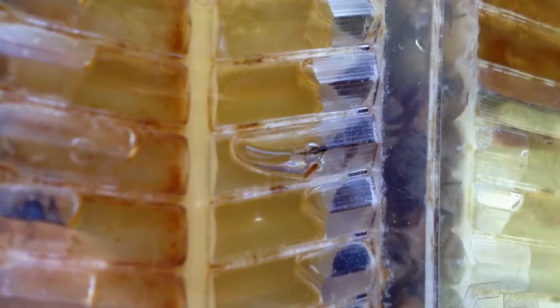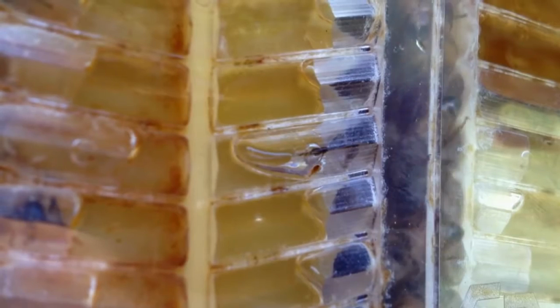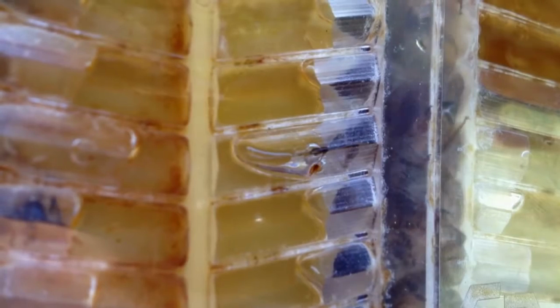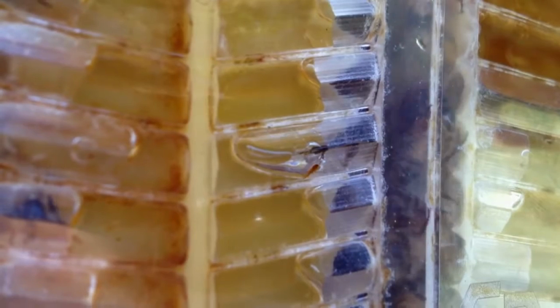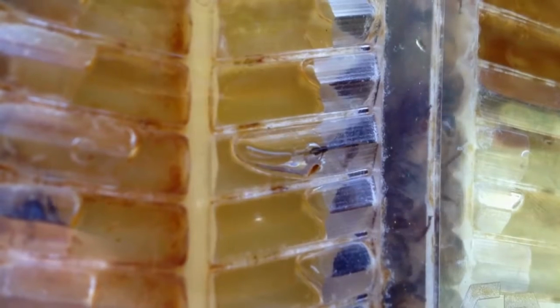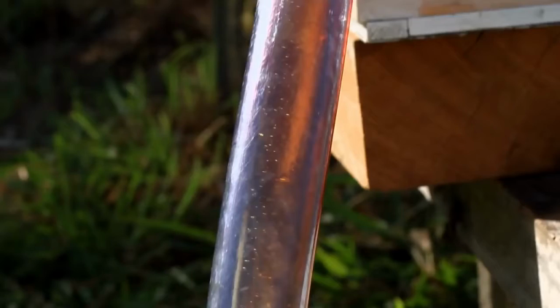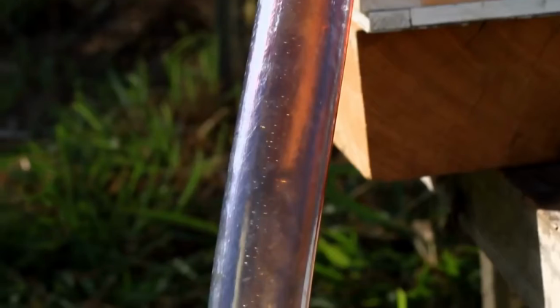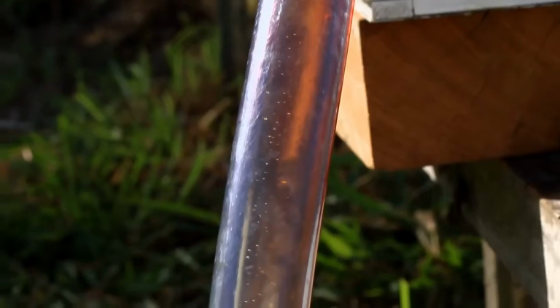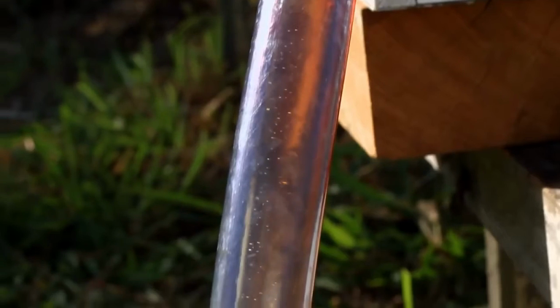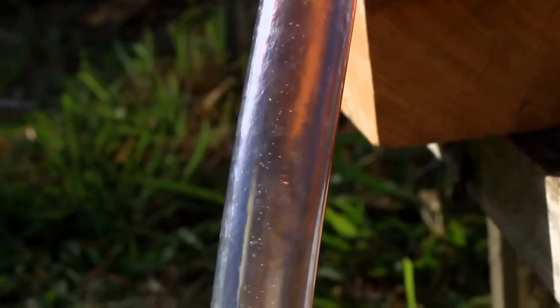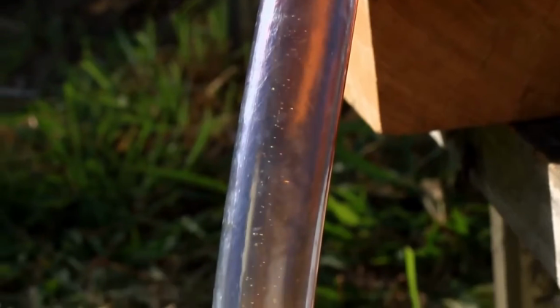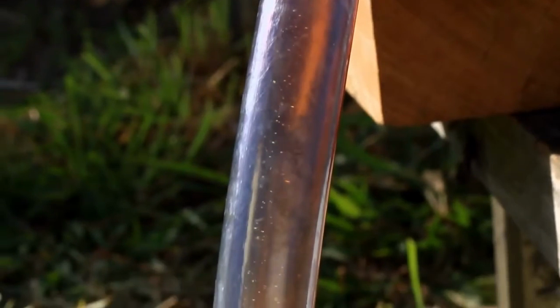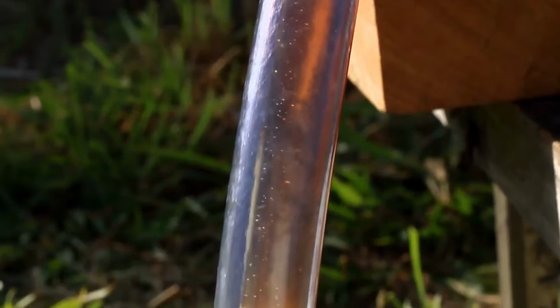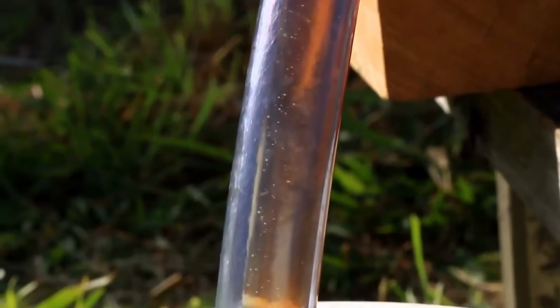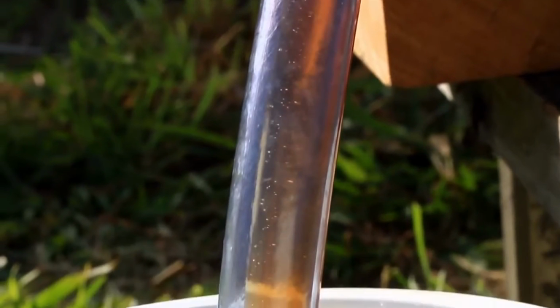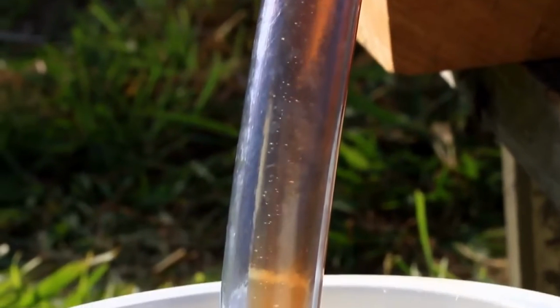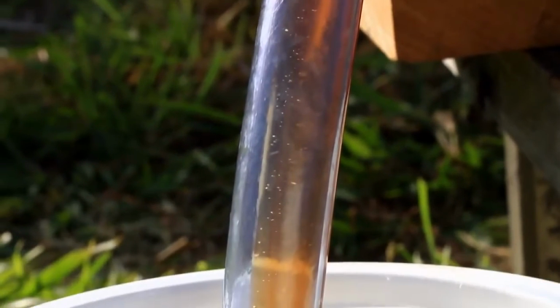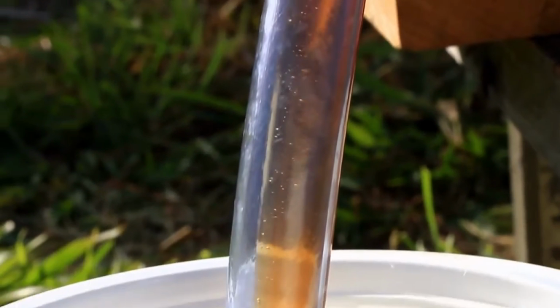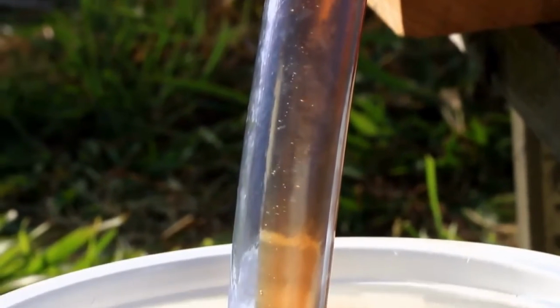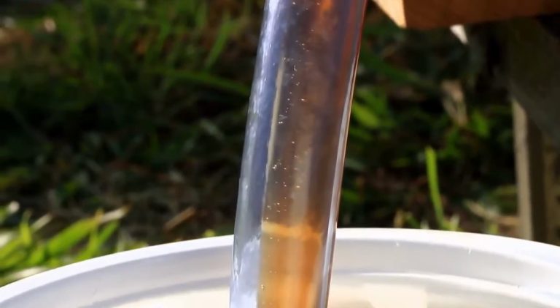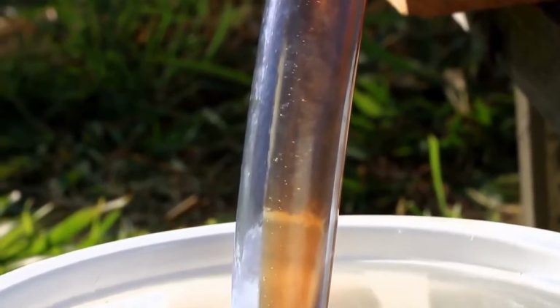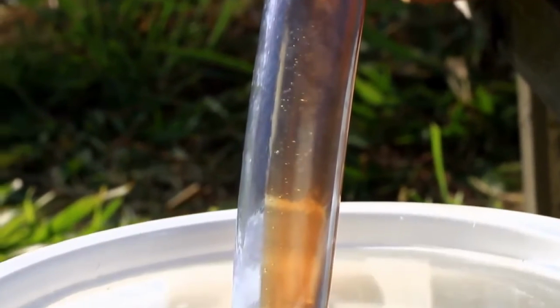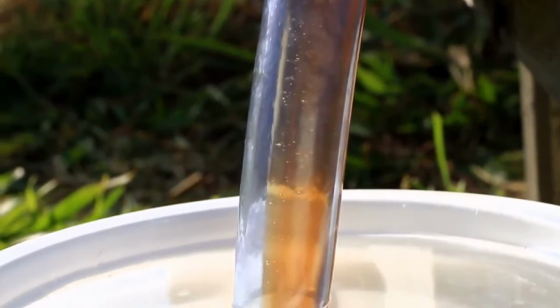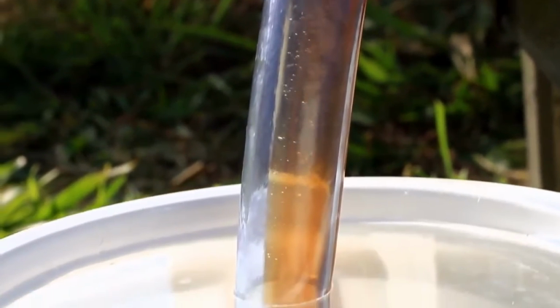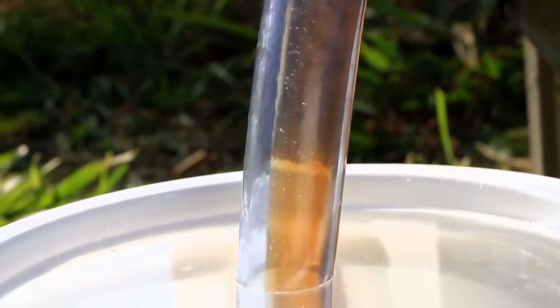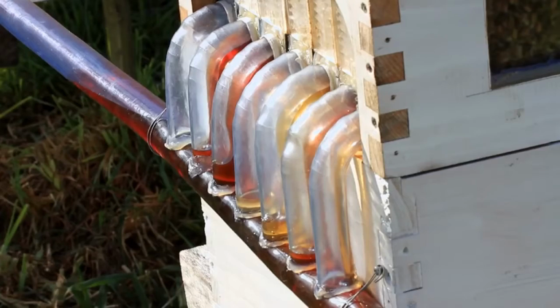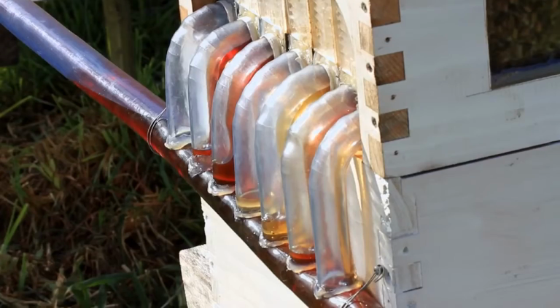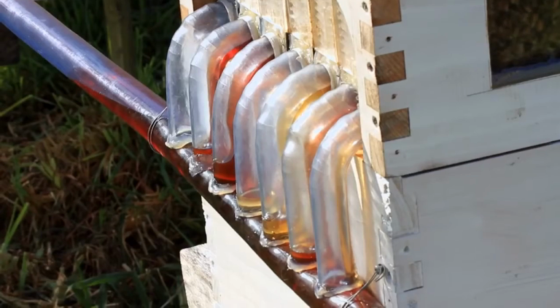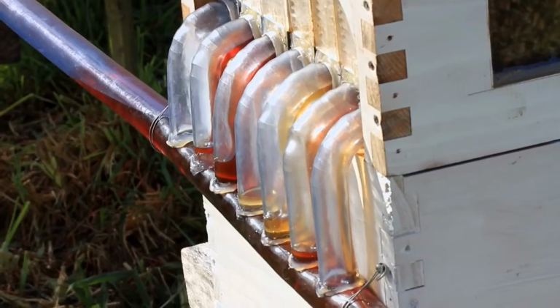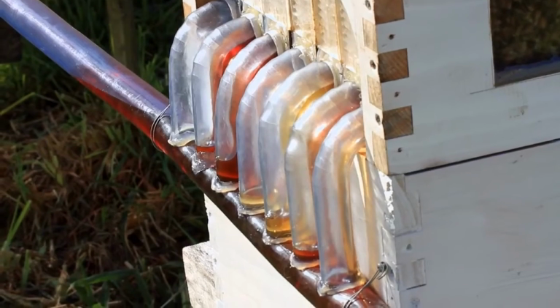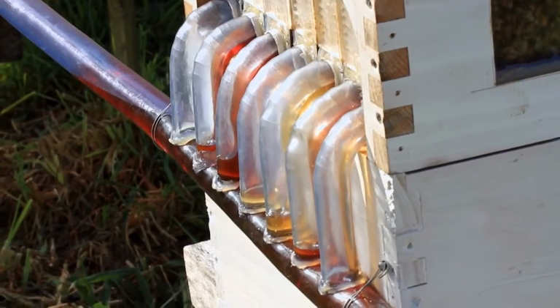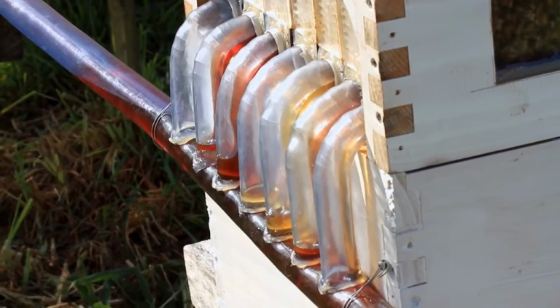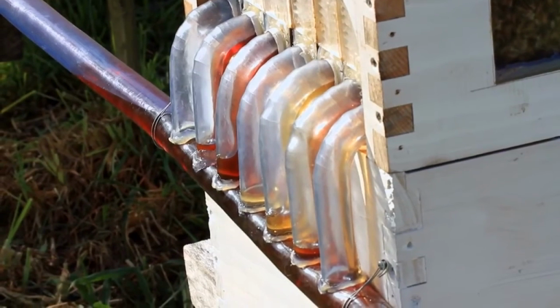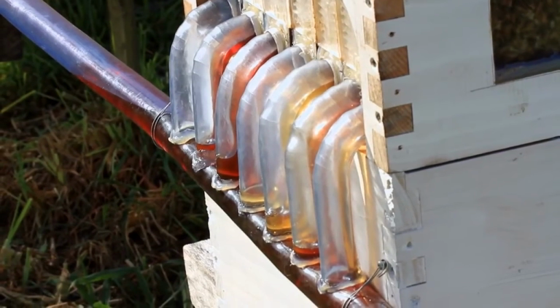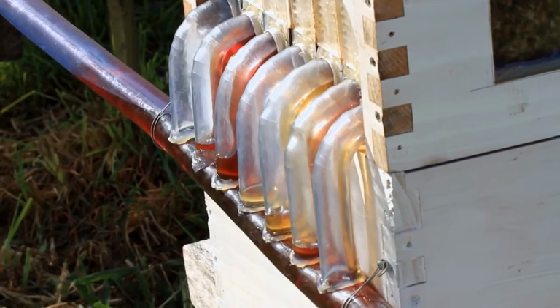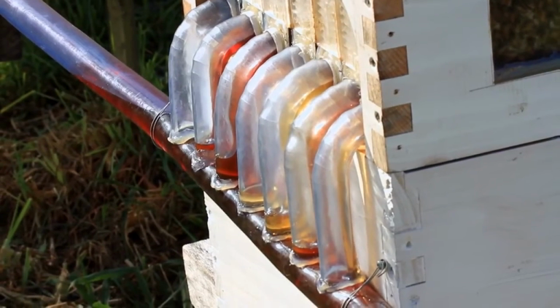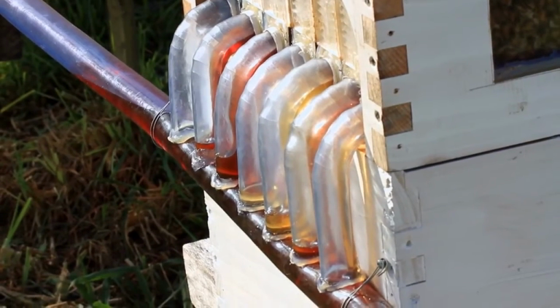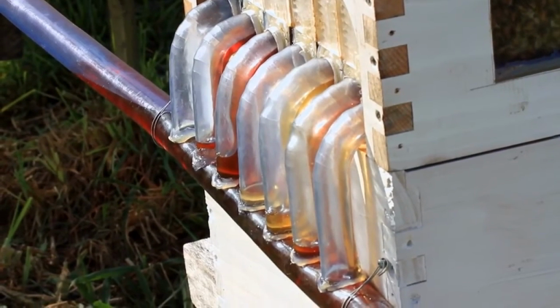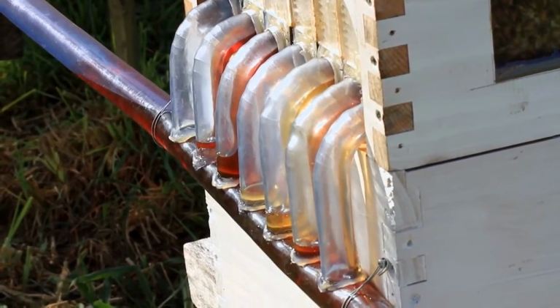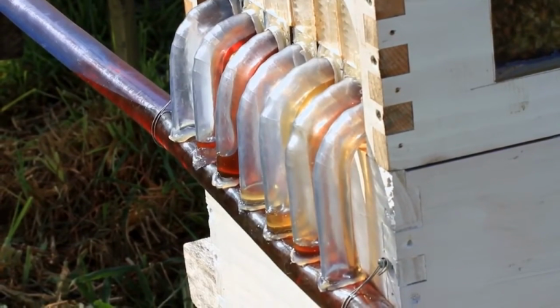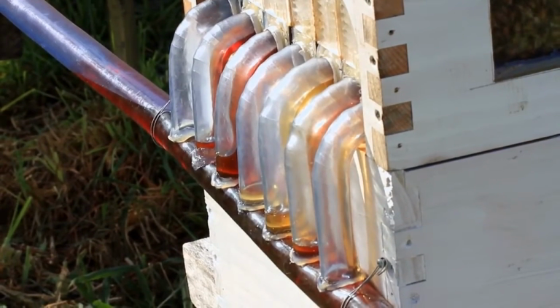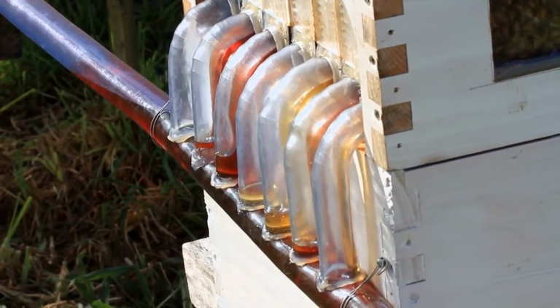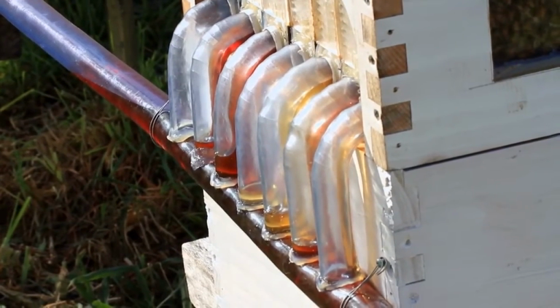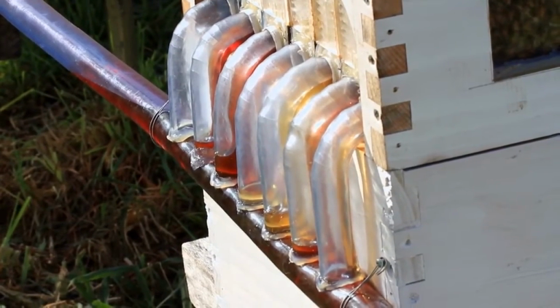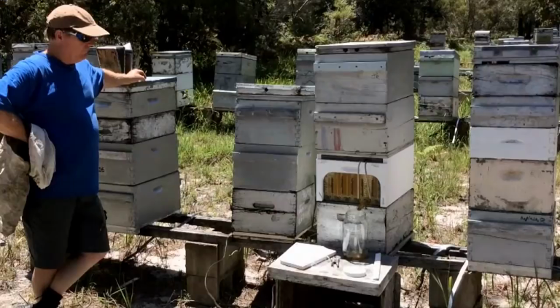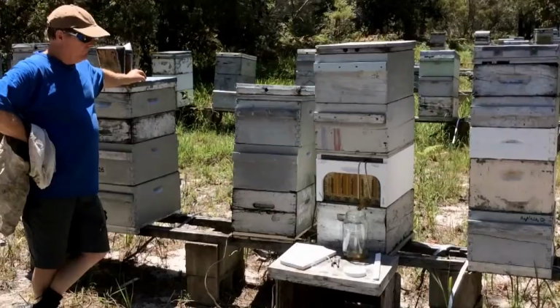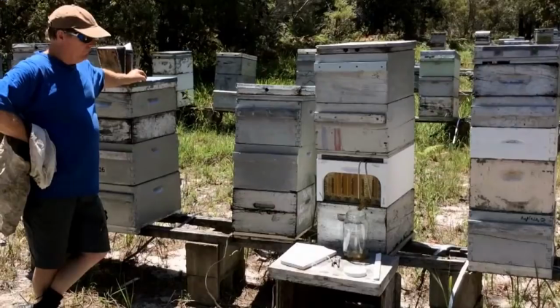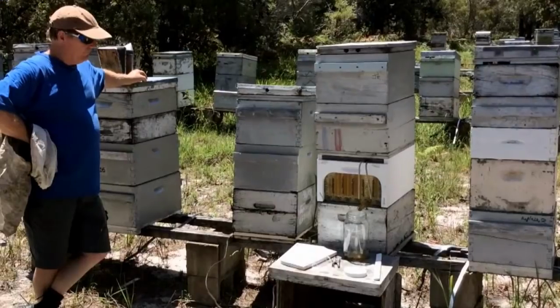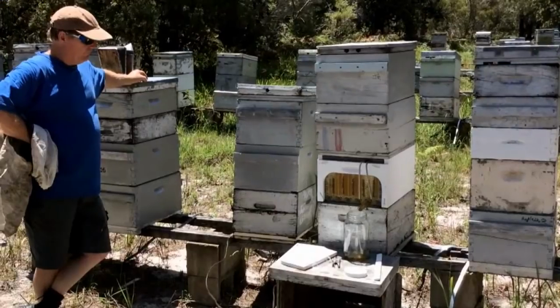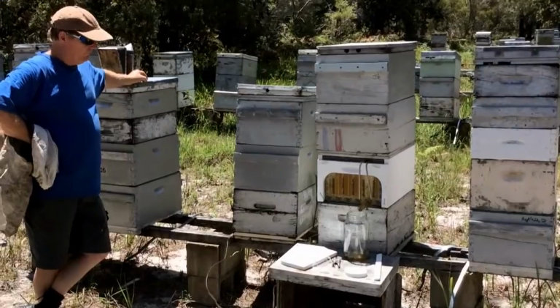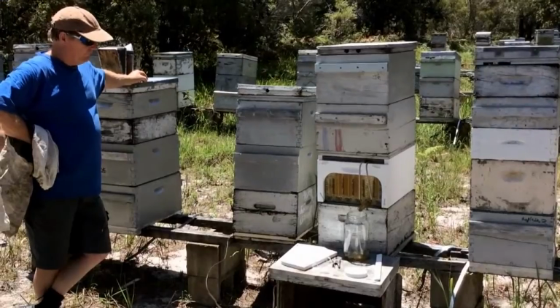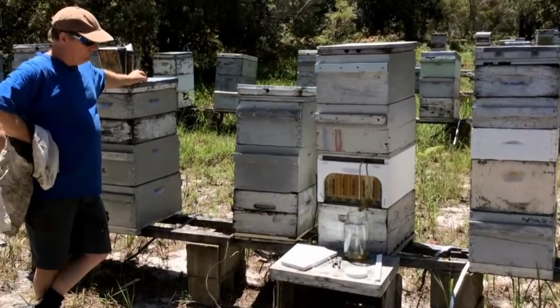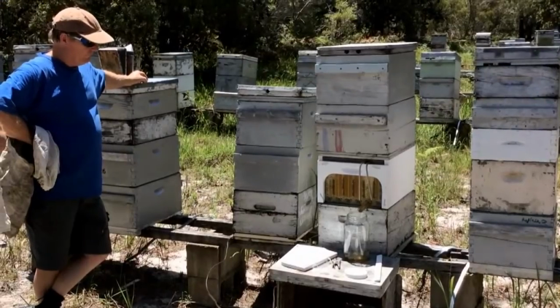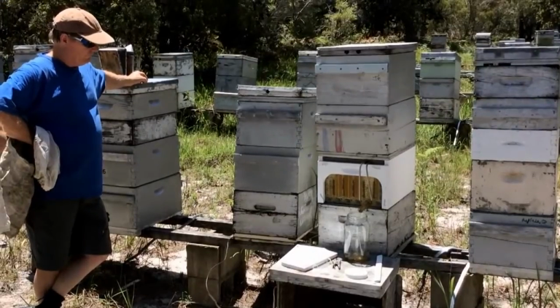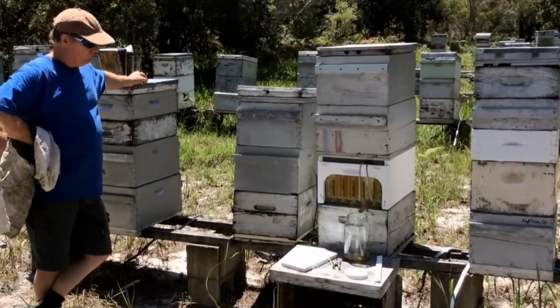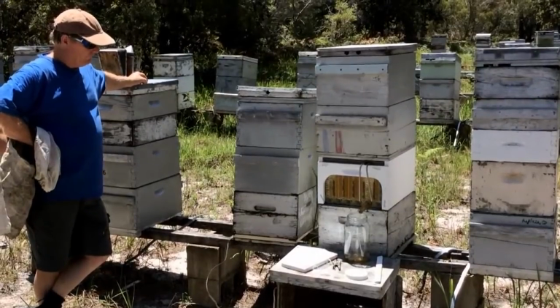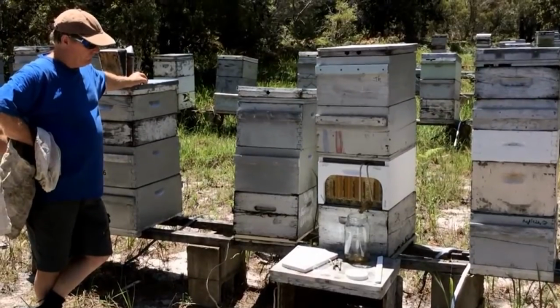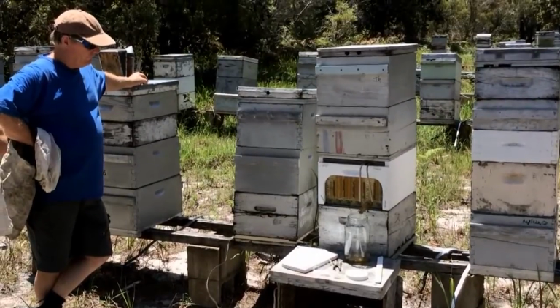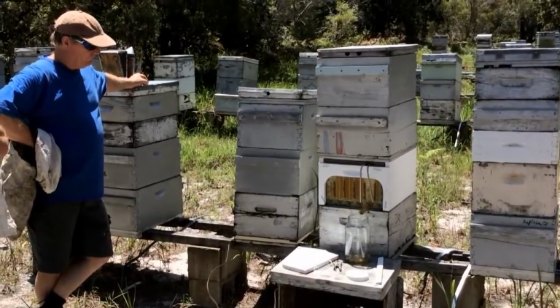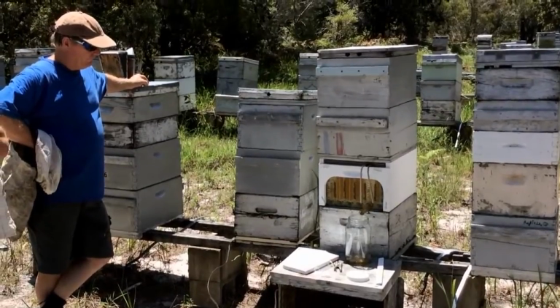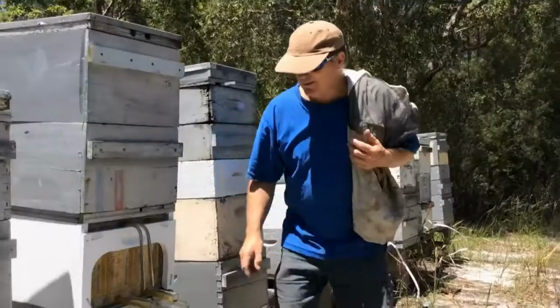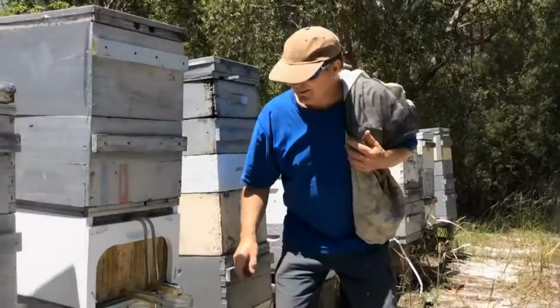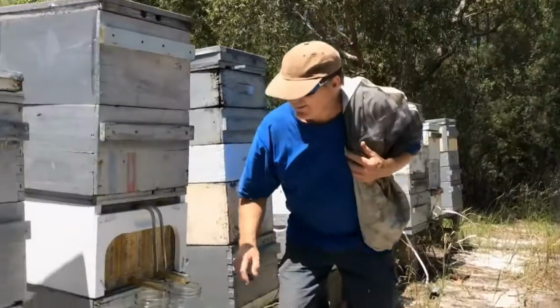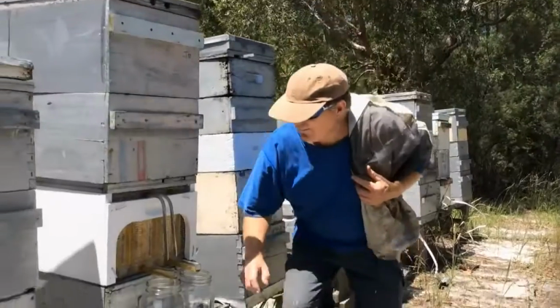For the commercial beekeeper, the frames are built to accommodate a pneumatic system, which means you can flick a switch and harvest your whole apiary at once.